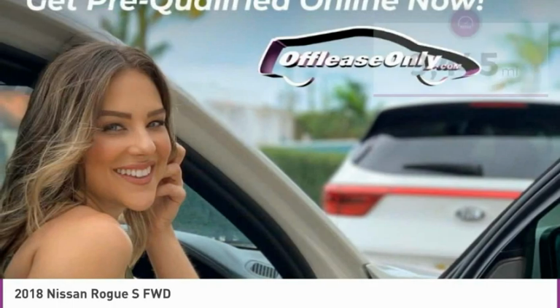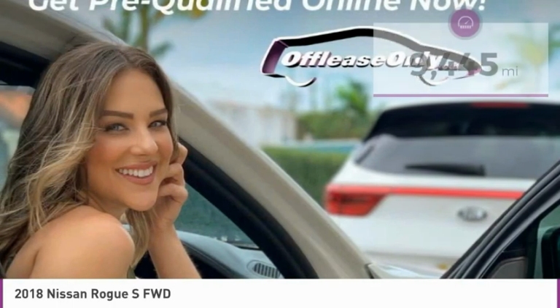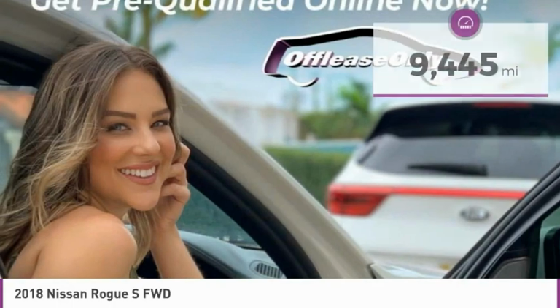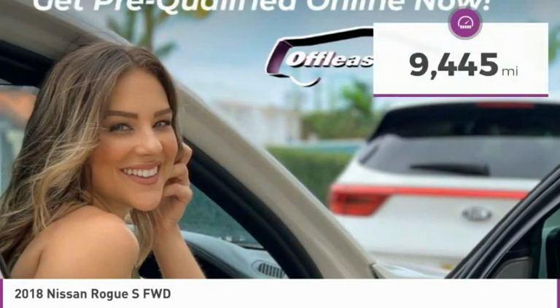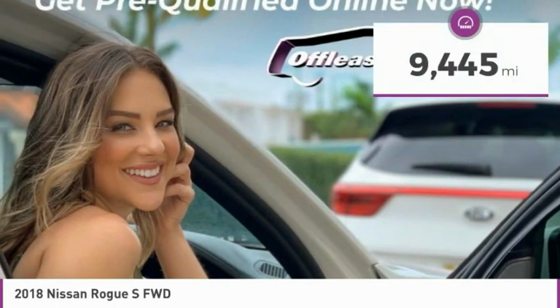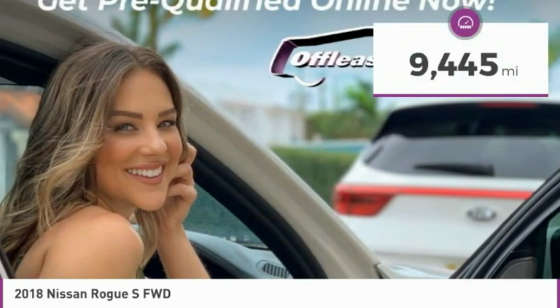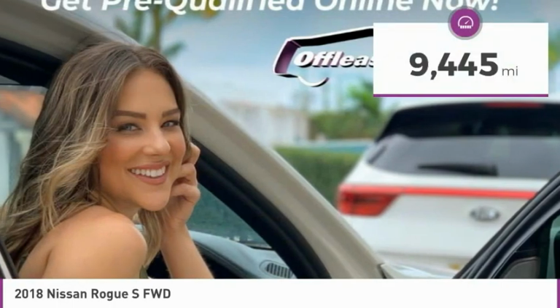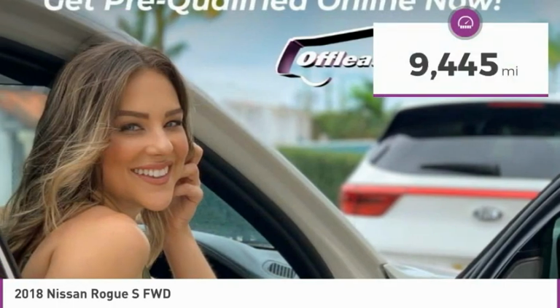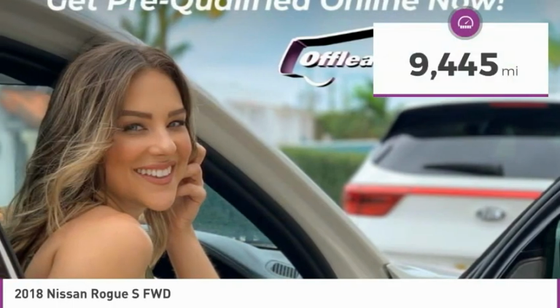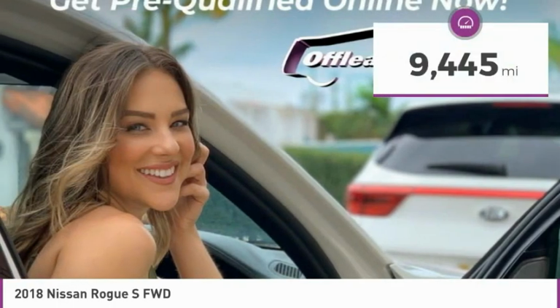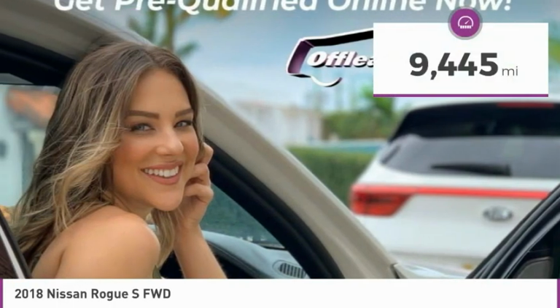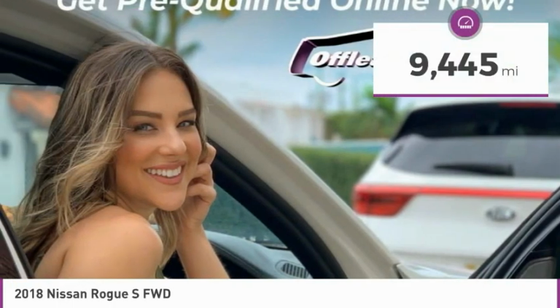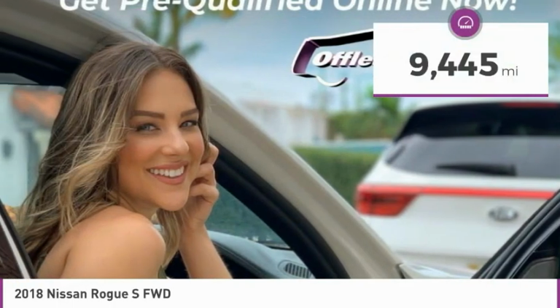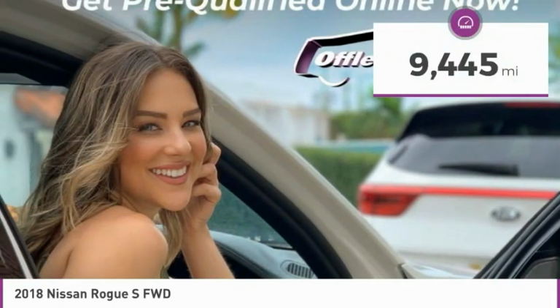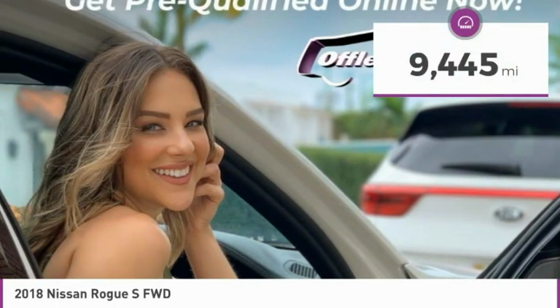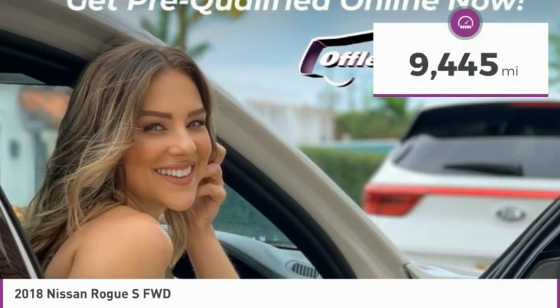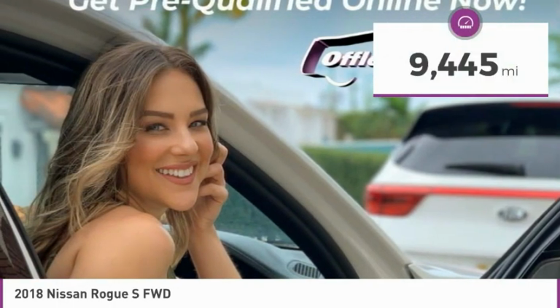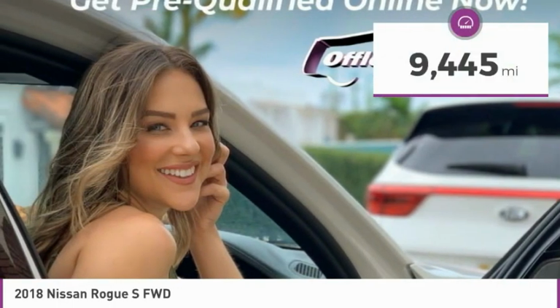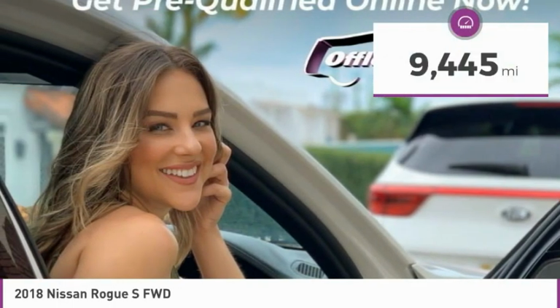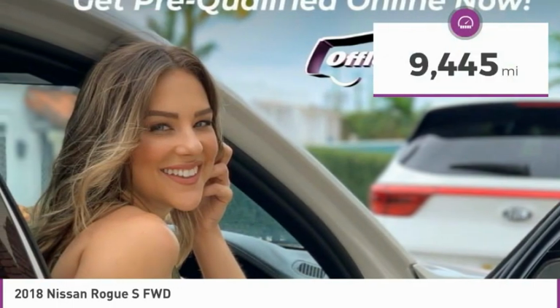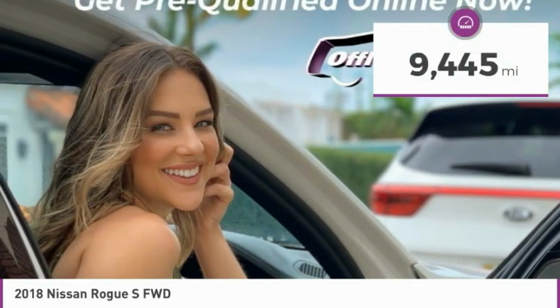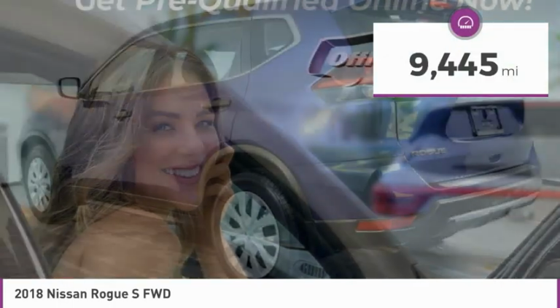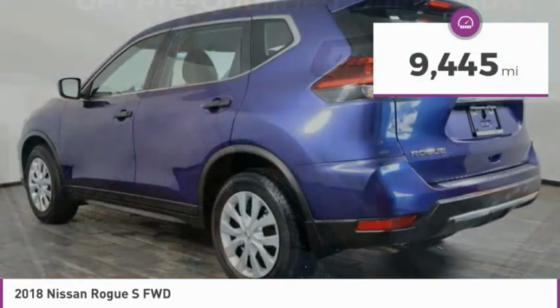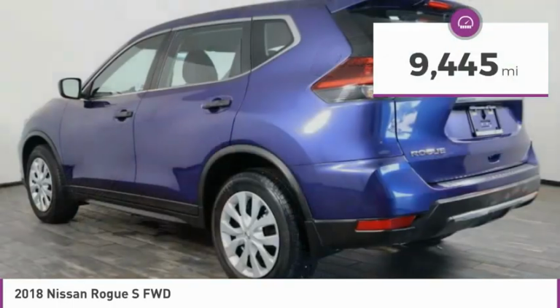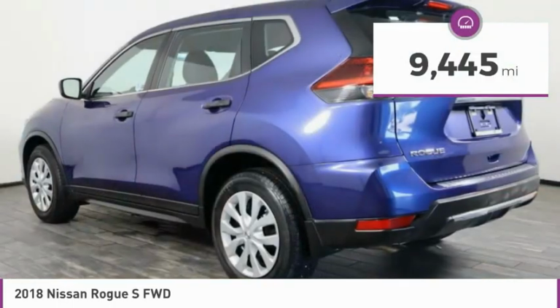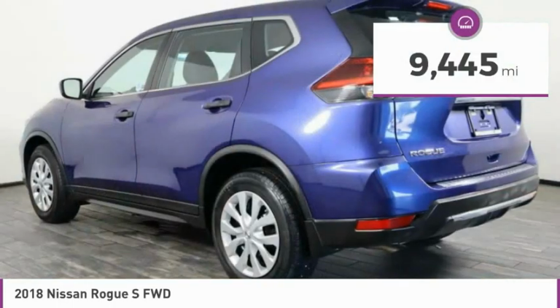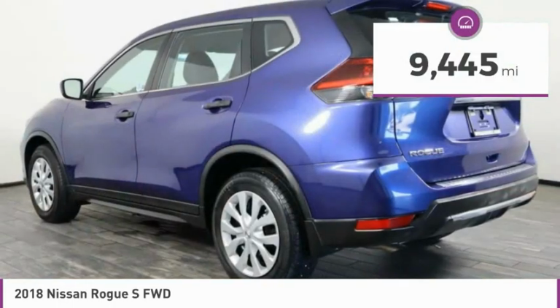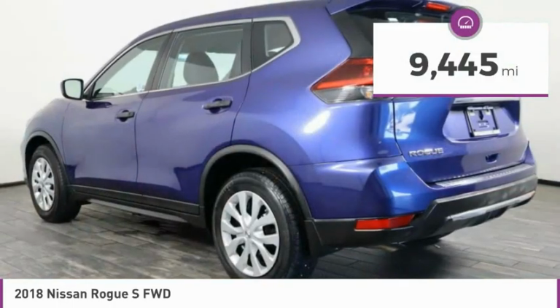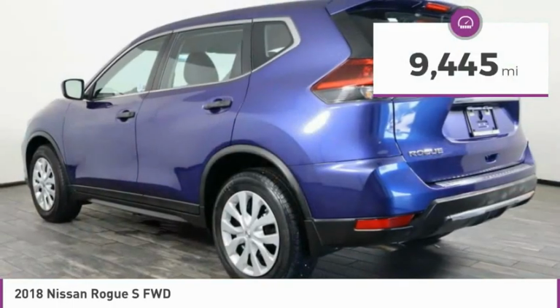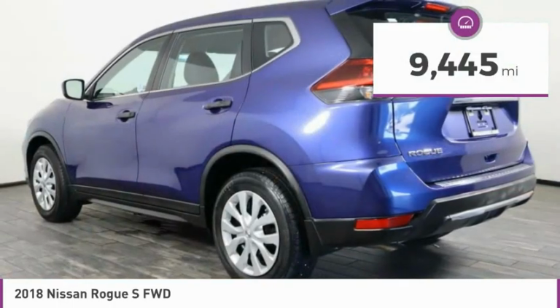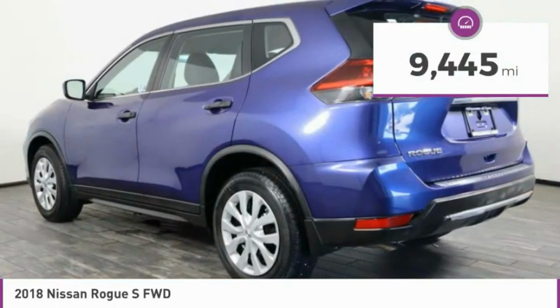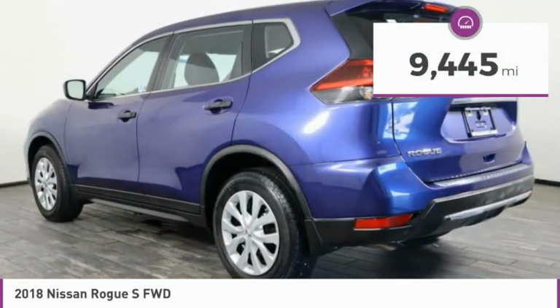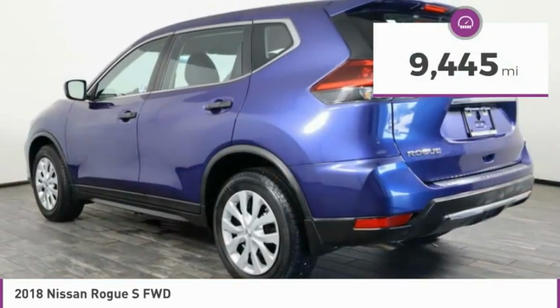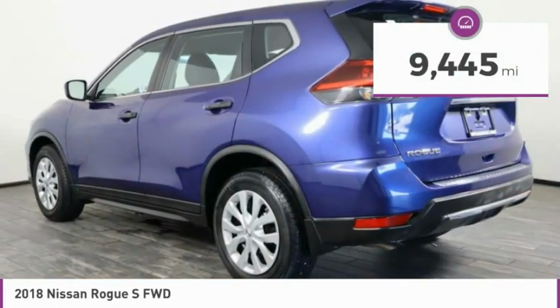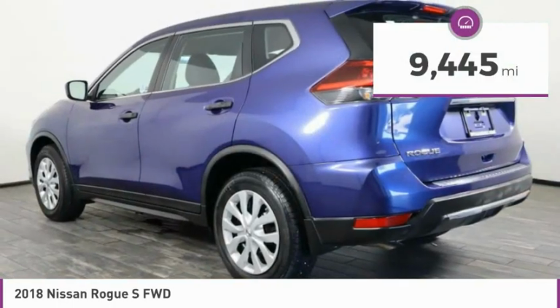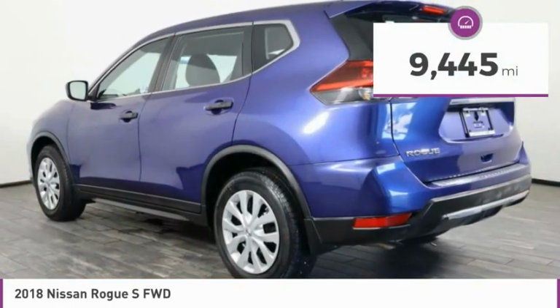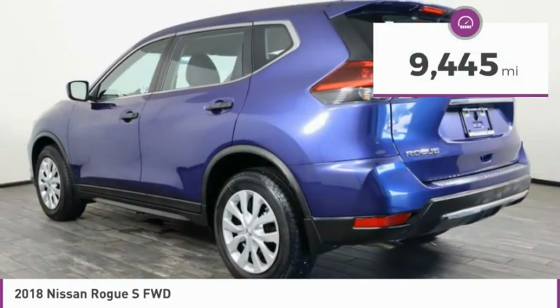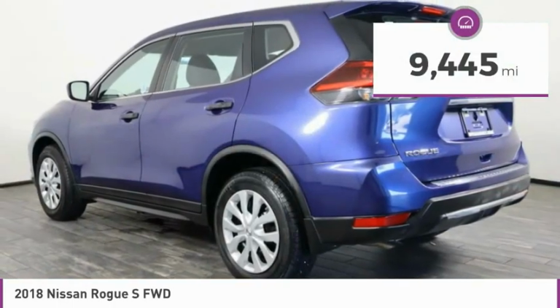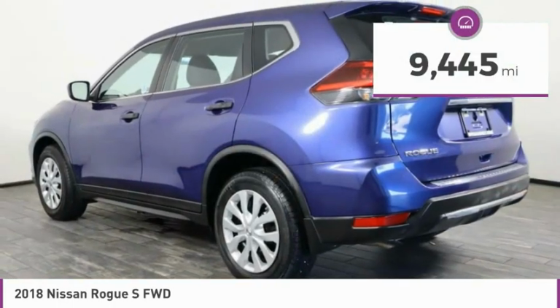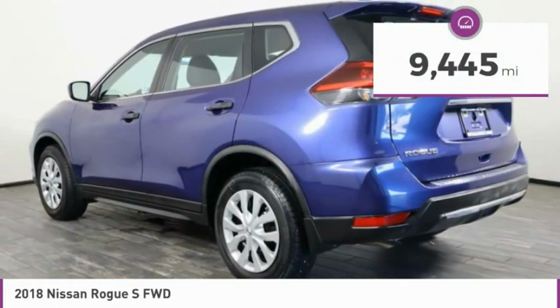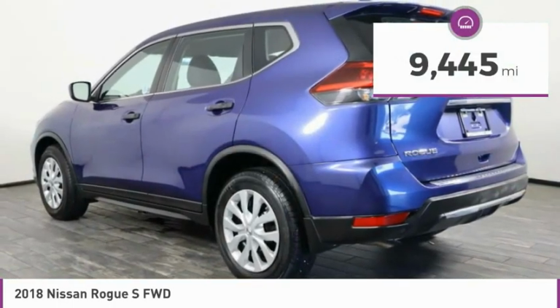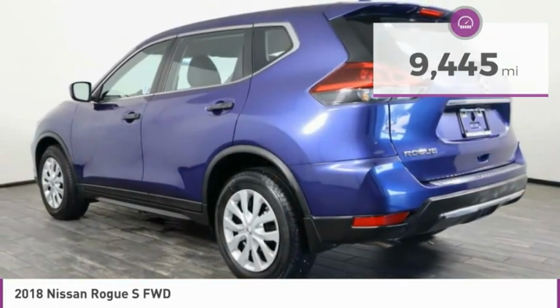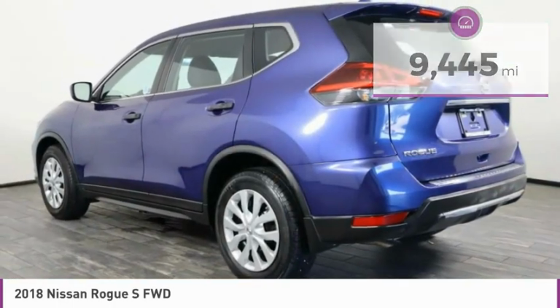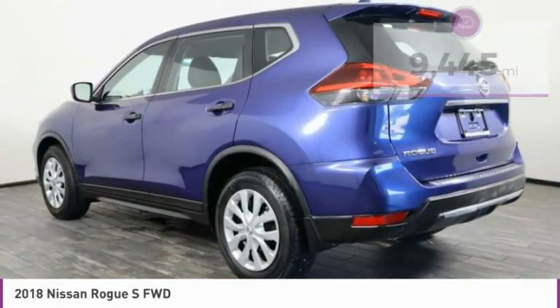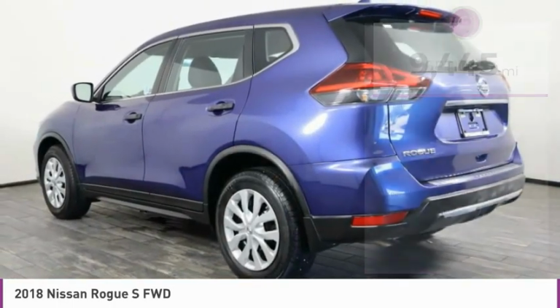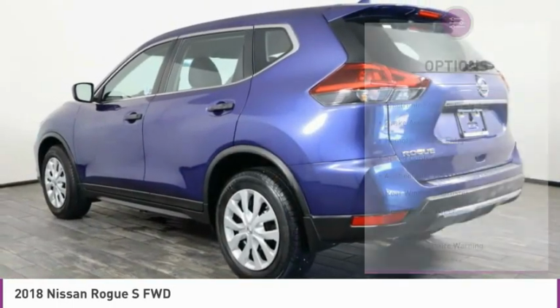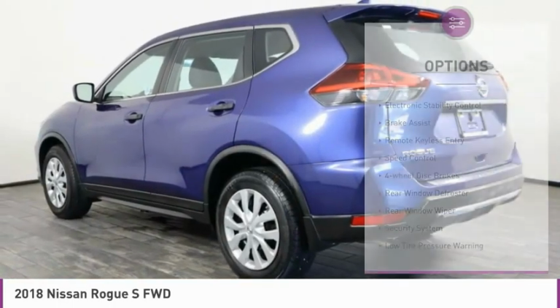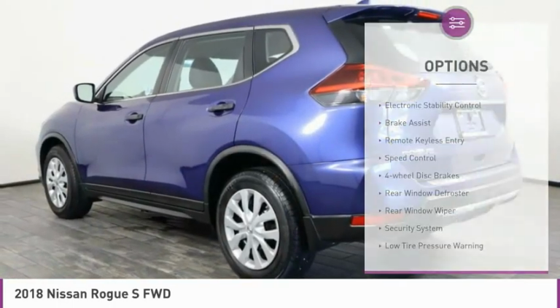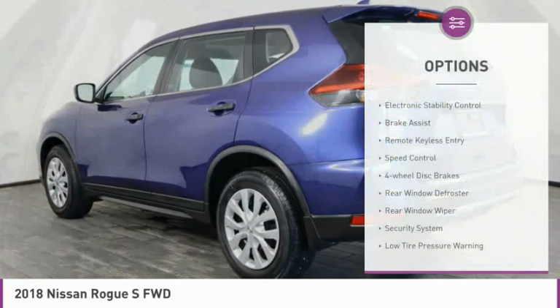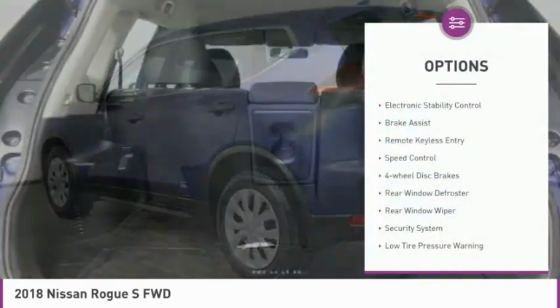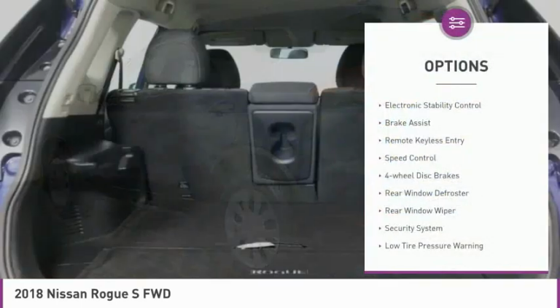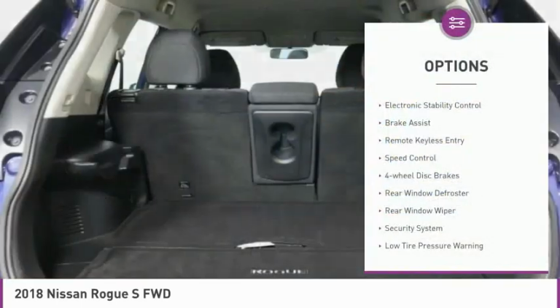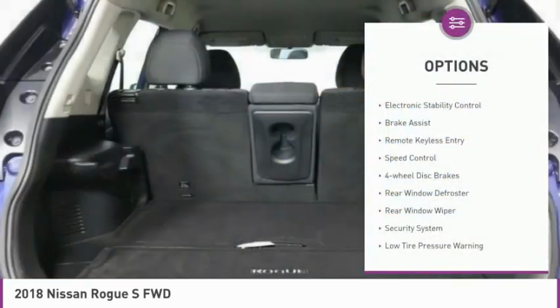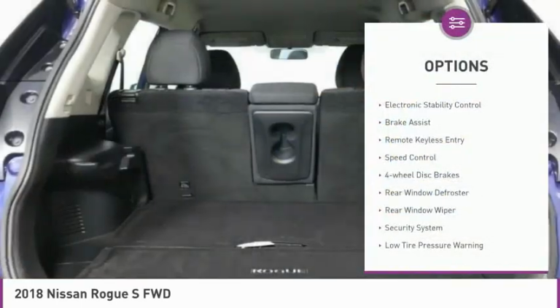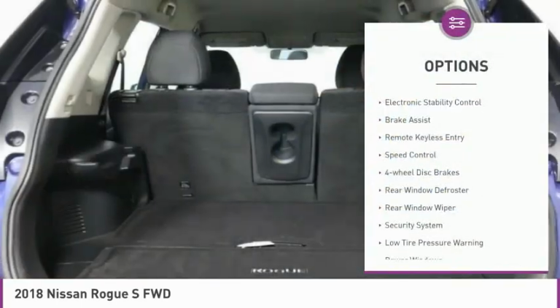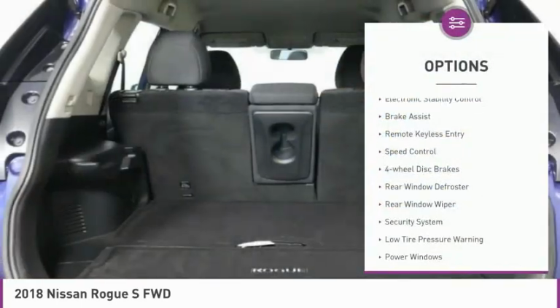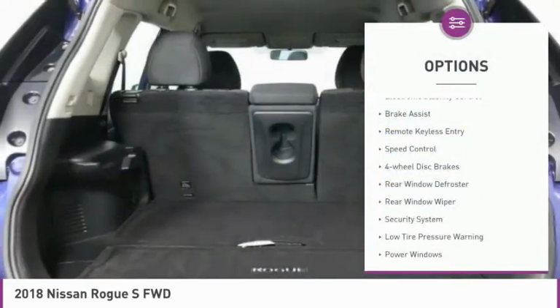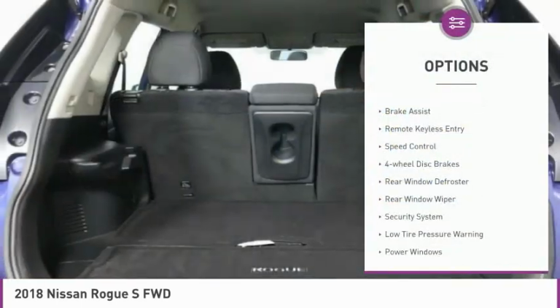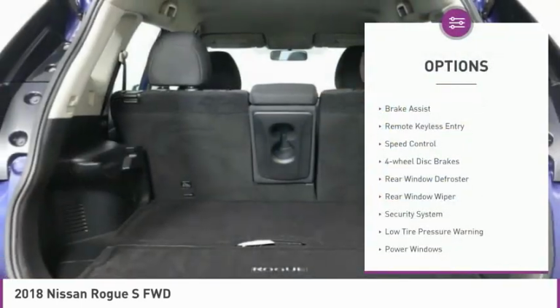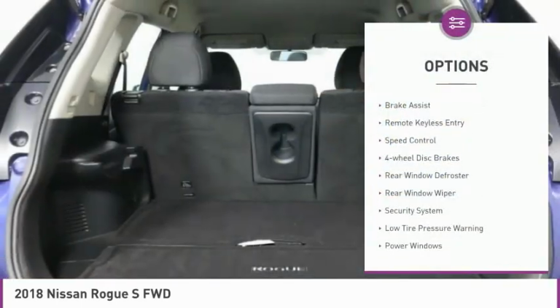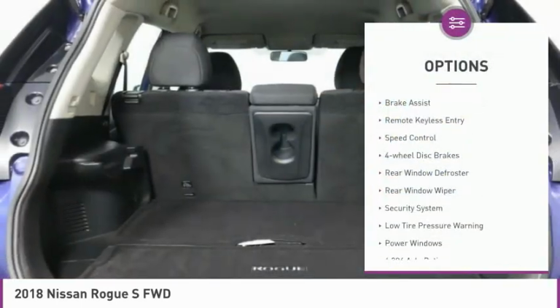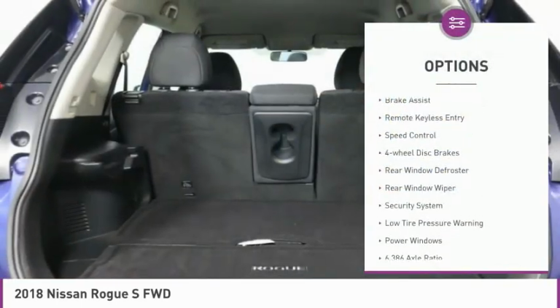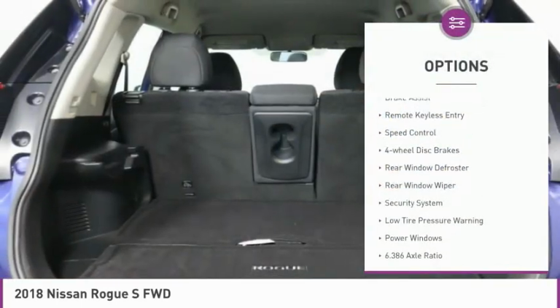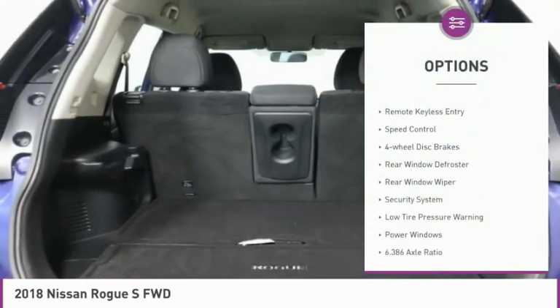This vehicle has less than 10,000 miles. Here are some of this vehicle's great options: electronic stability control,